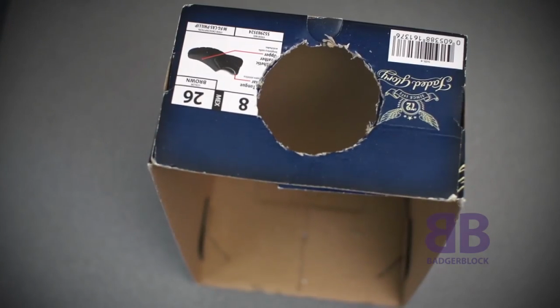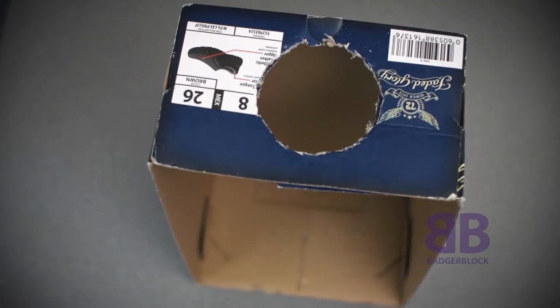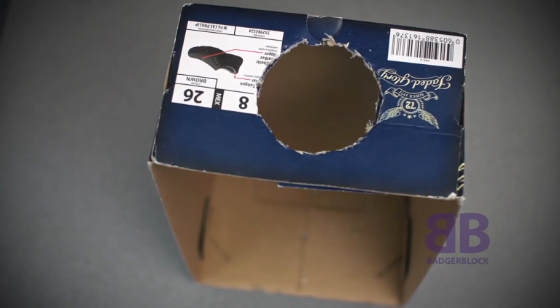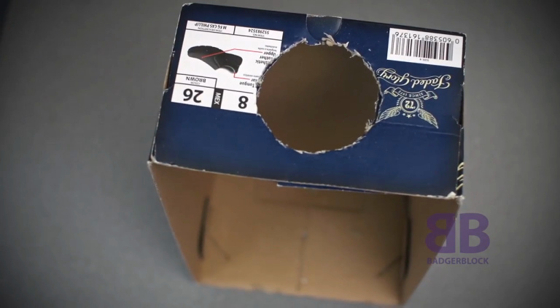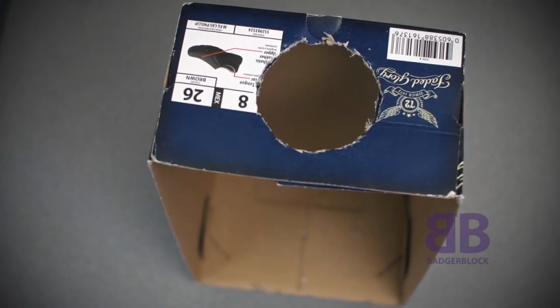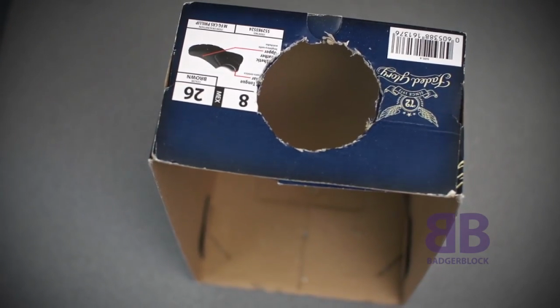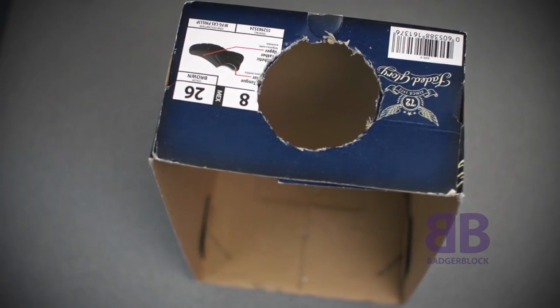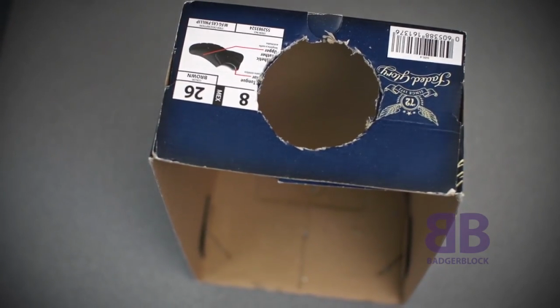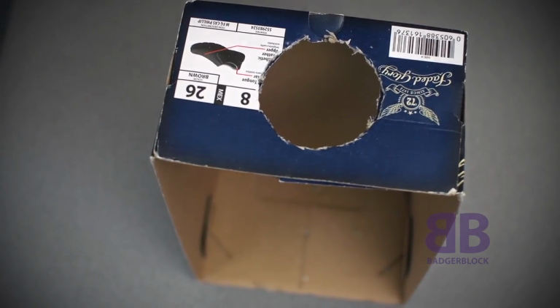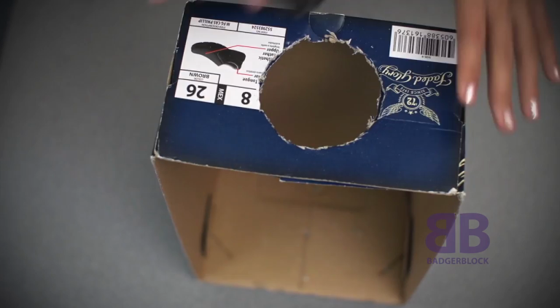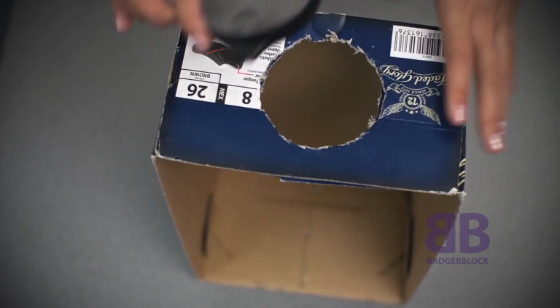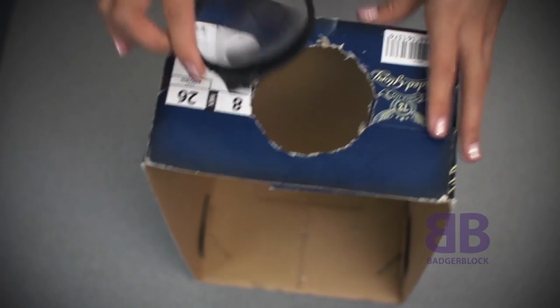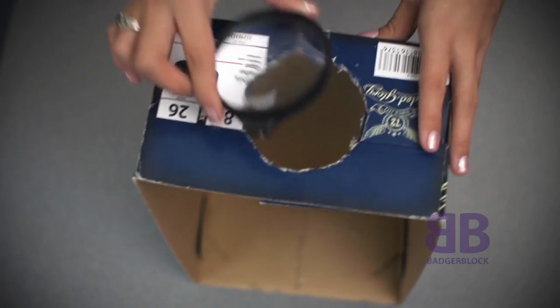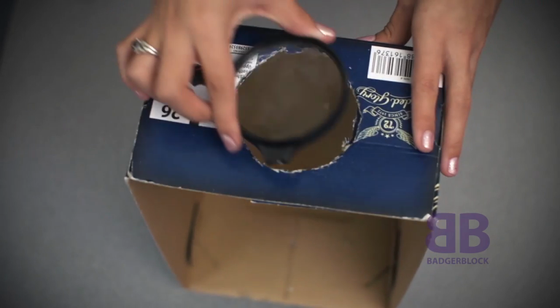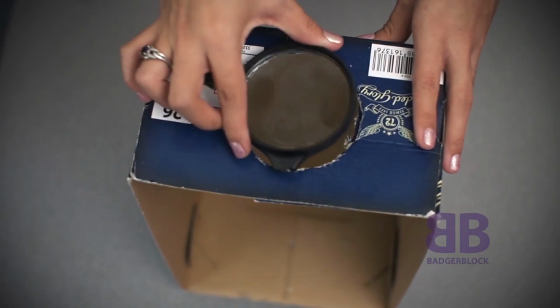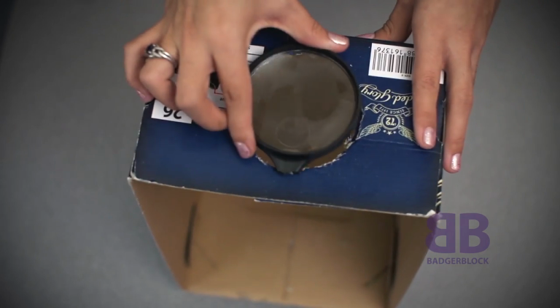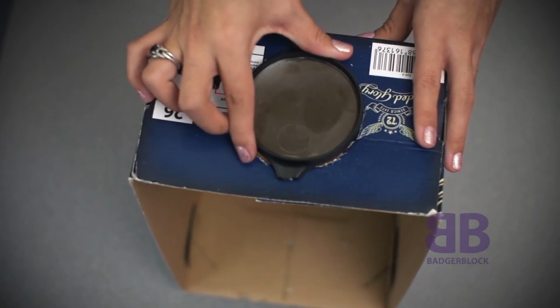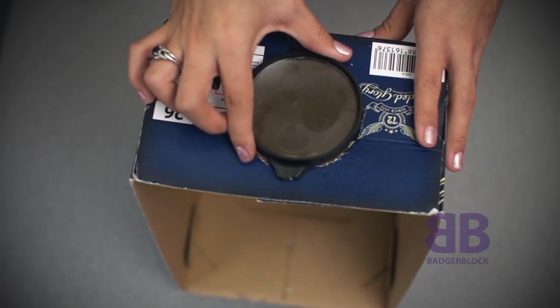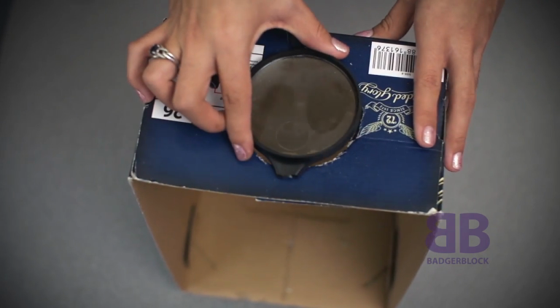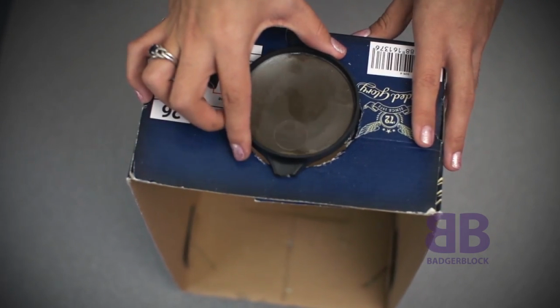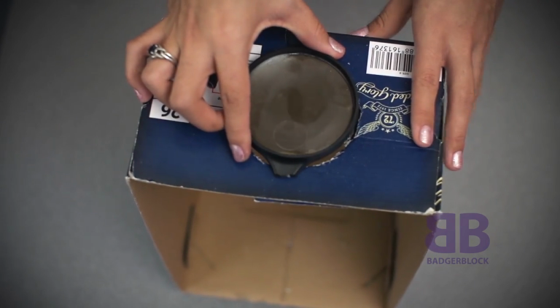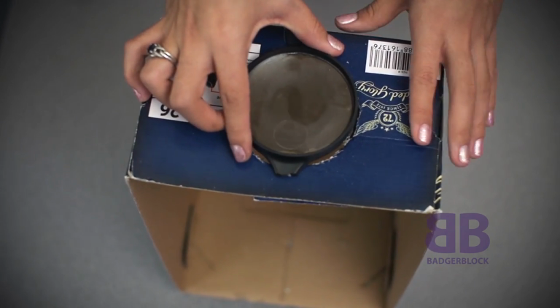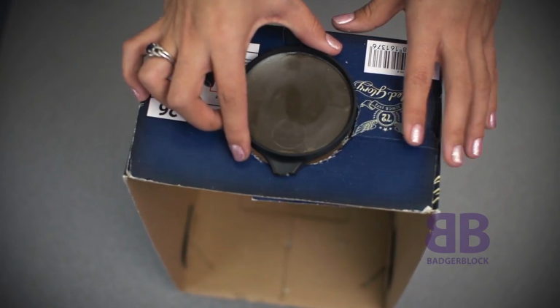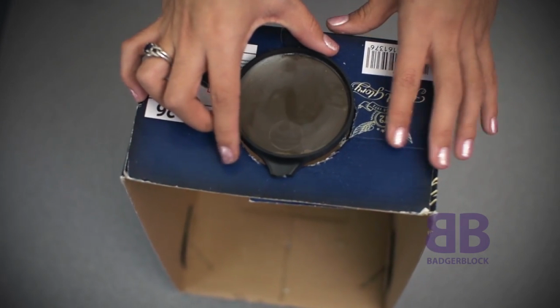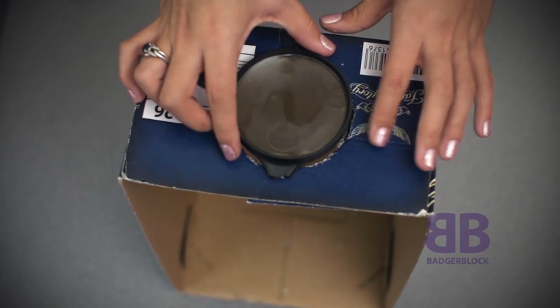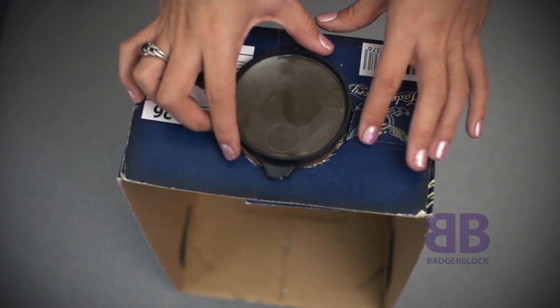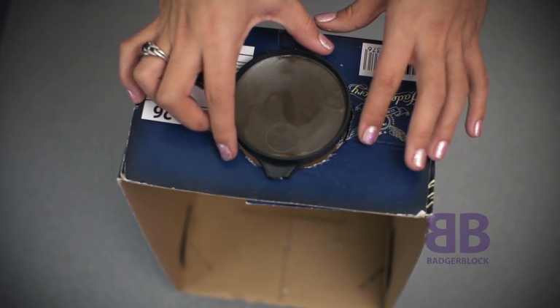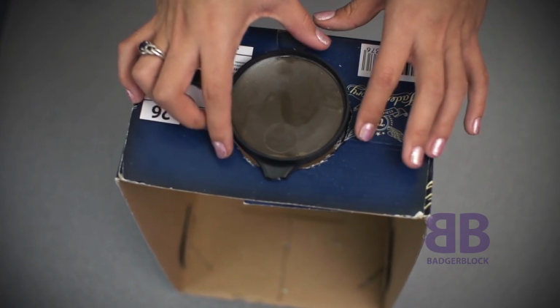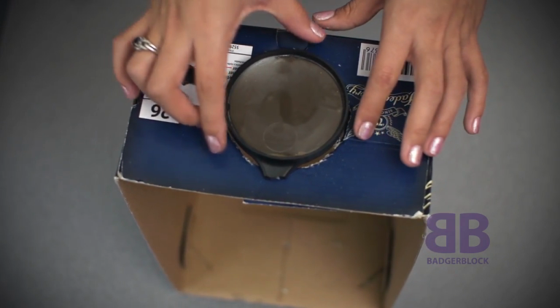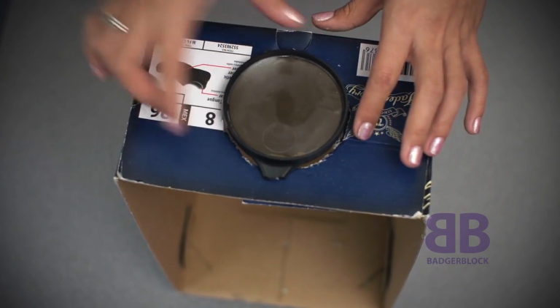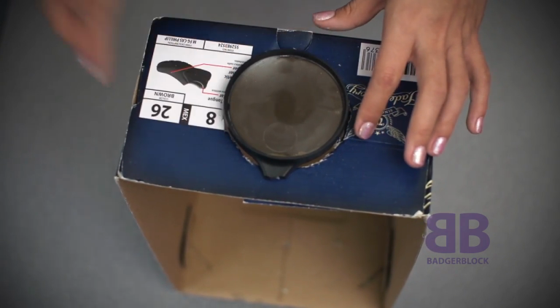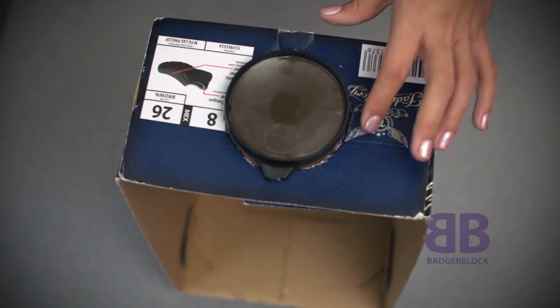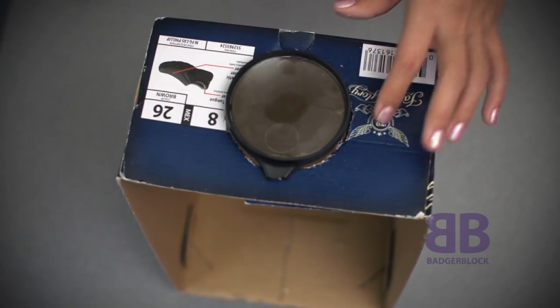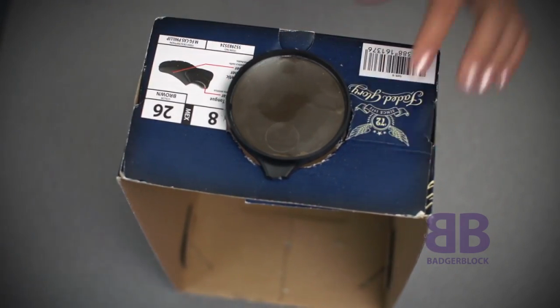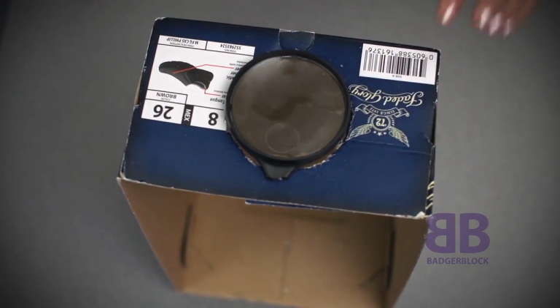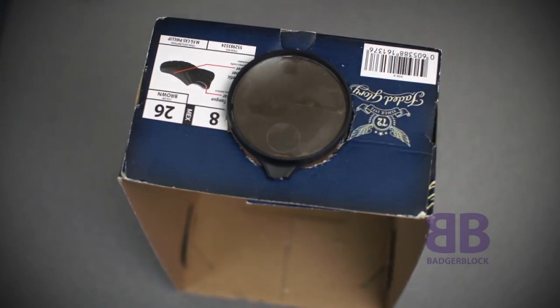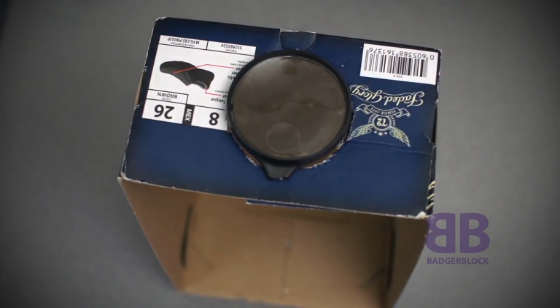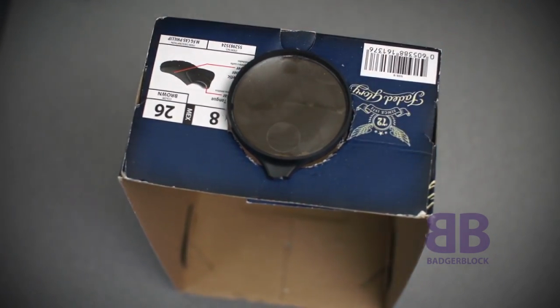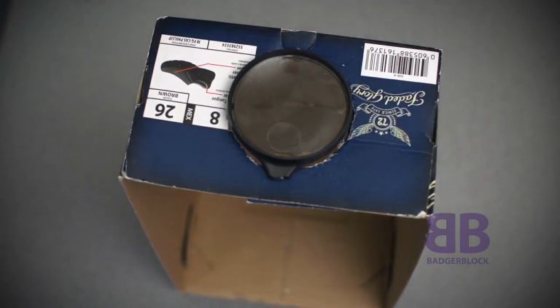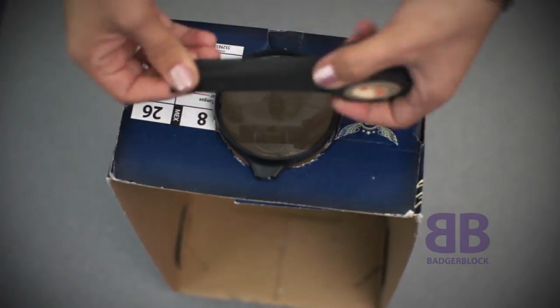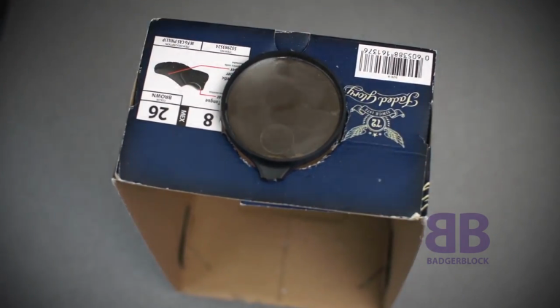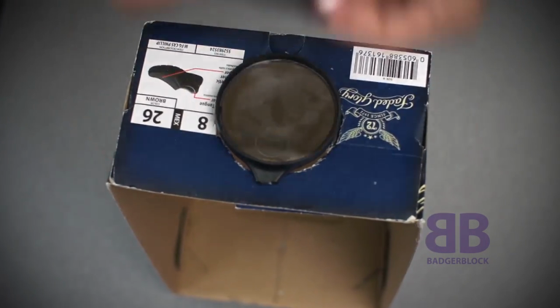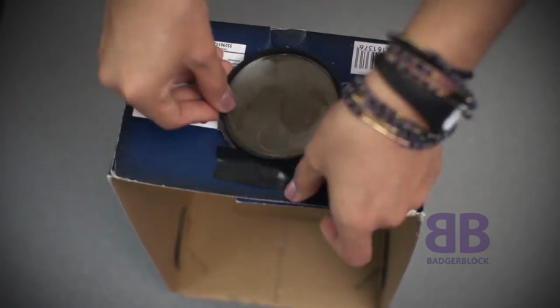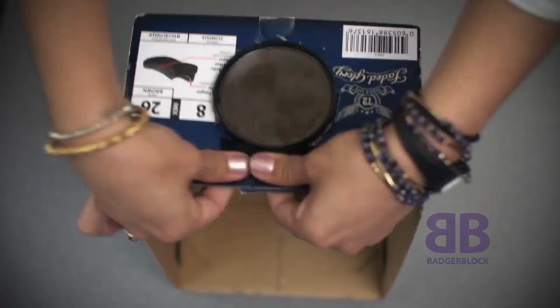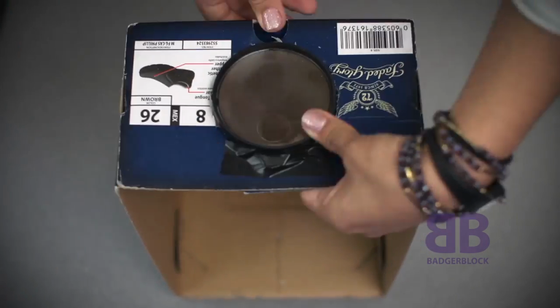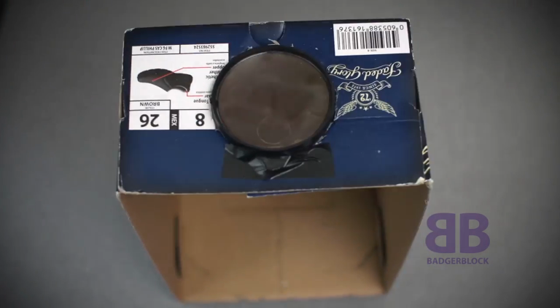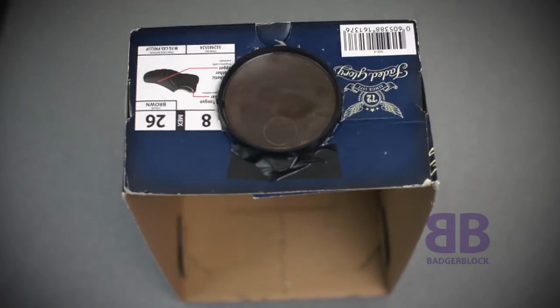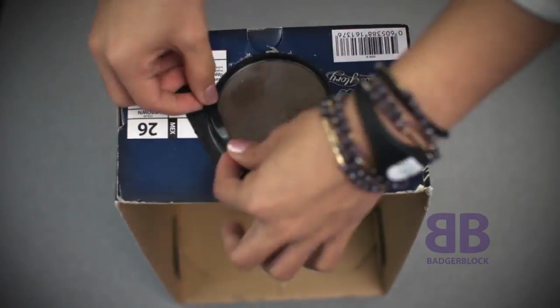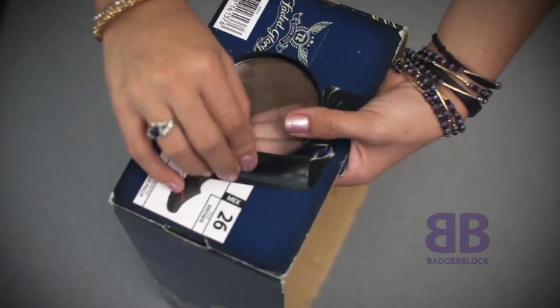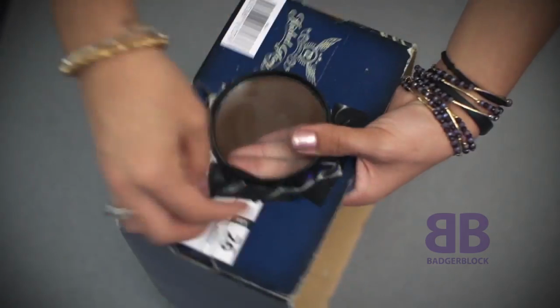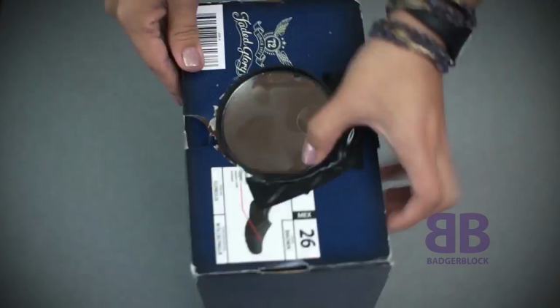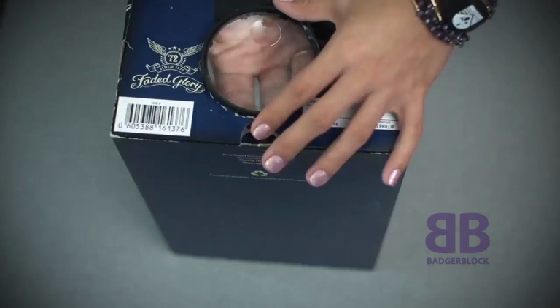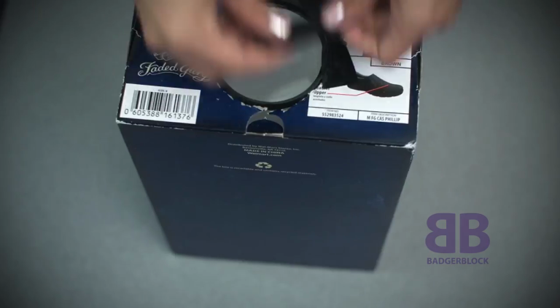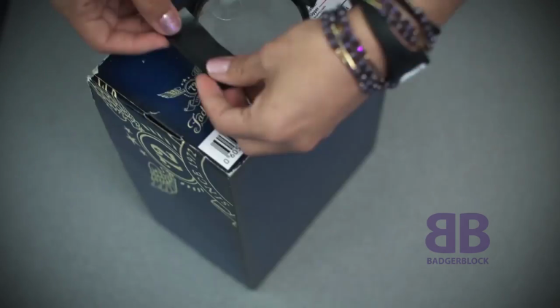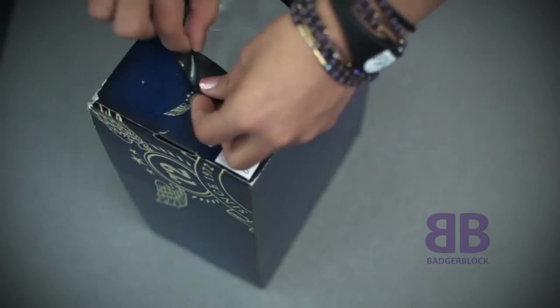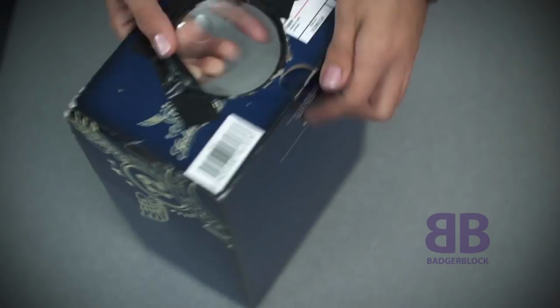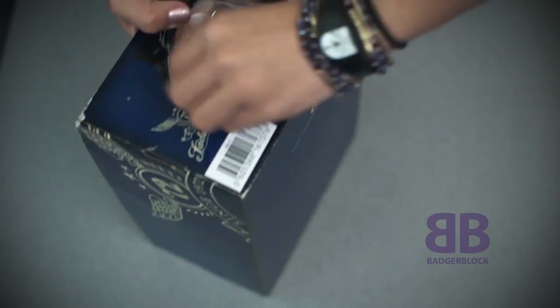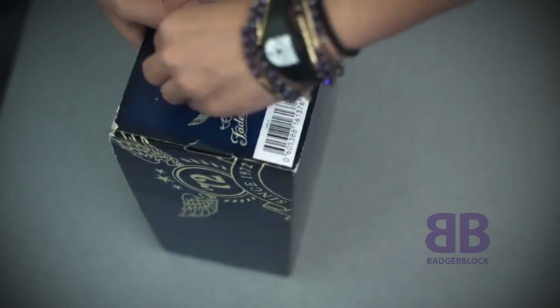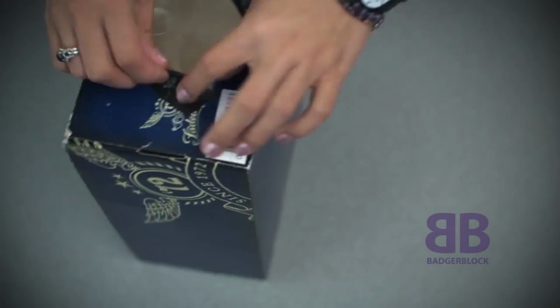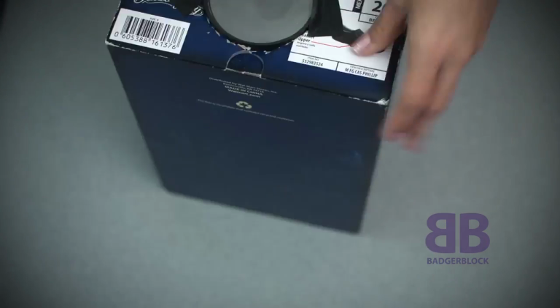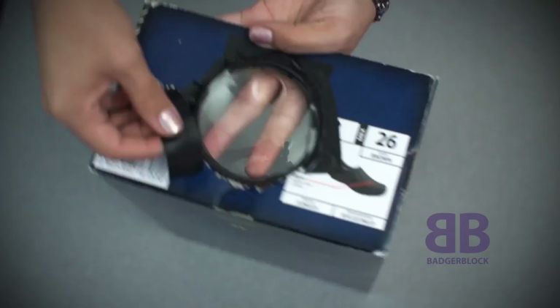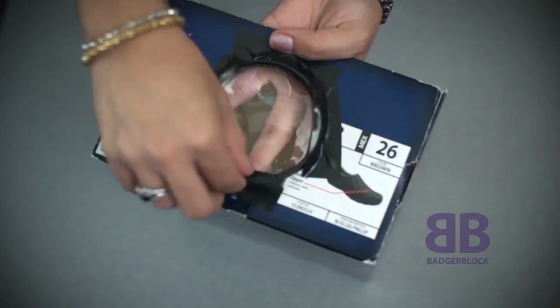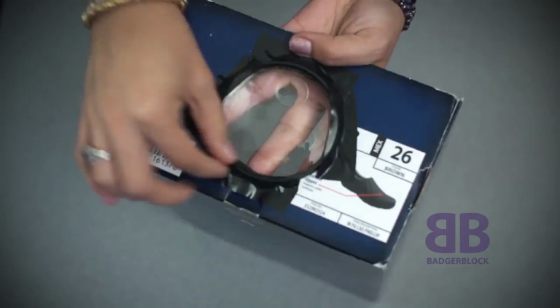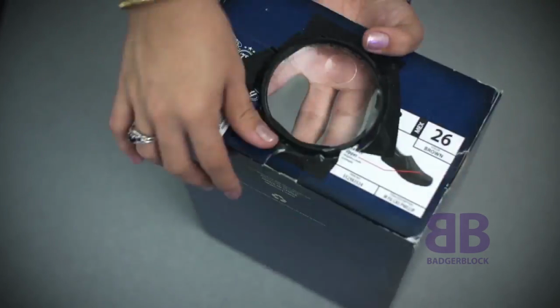Then, you will take your magnifying glass and use electrical tape to attach it to the outside of the box. Just make sure you cover the entire hole.